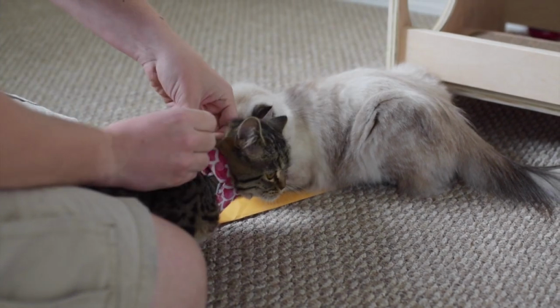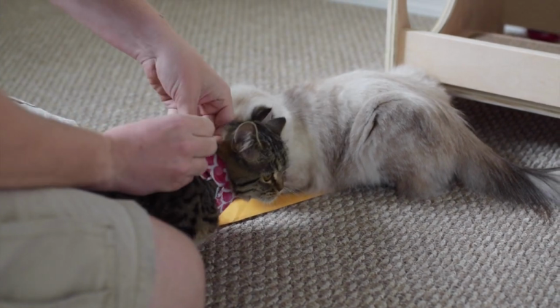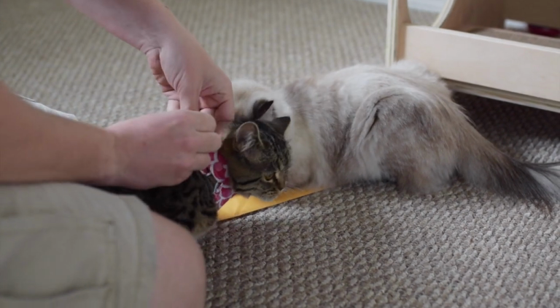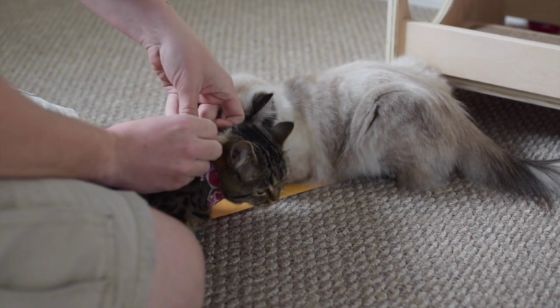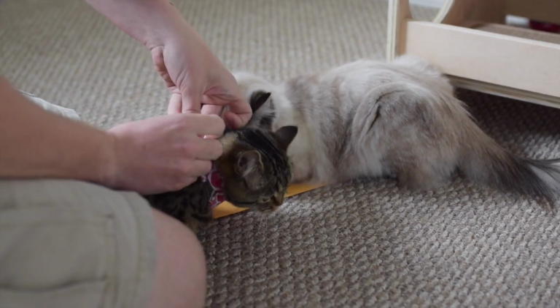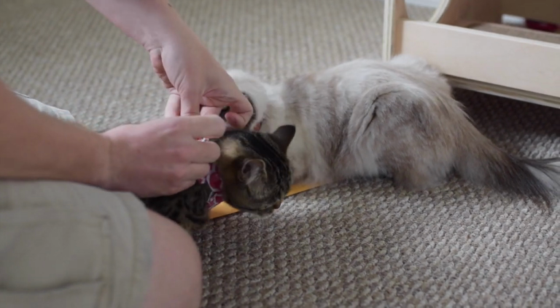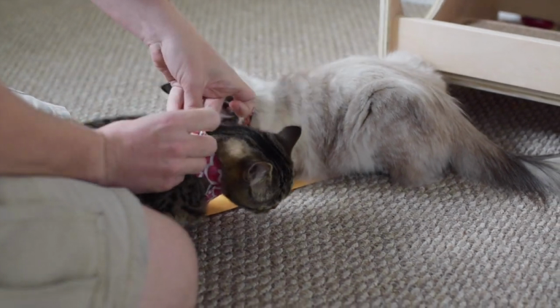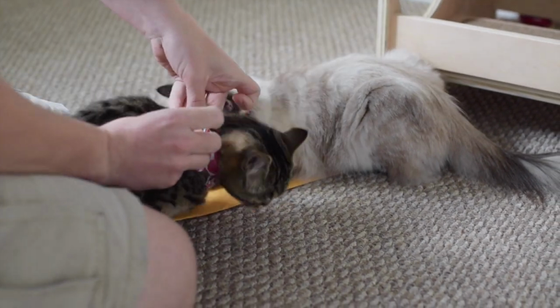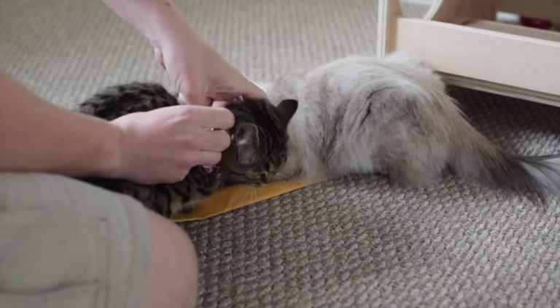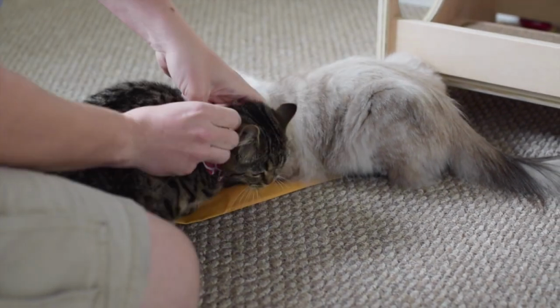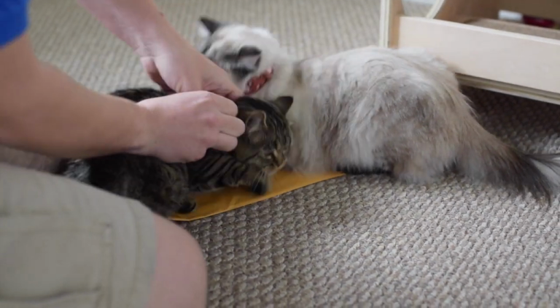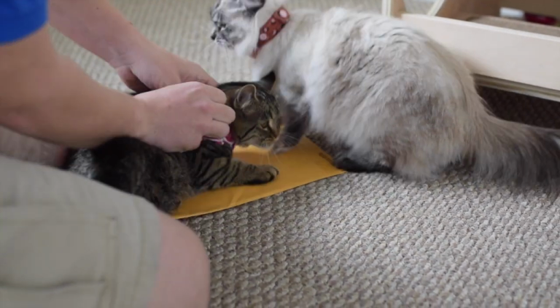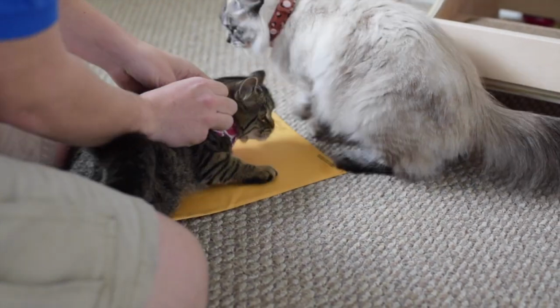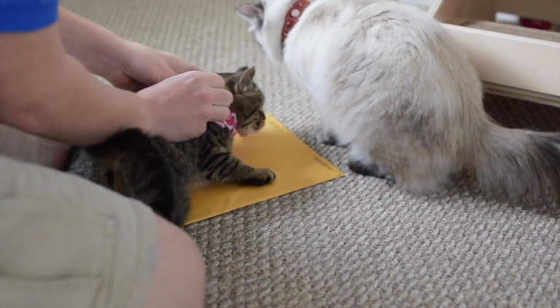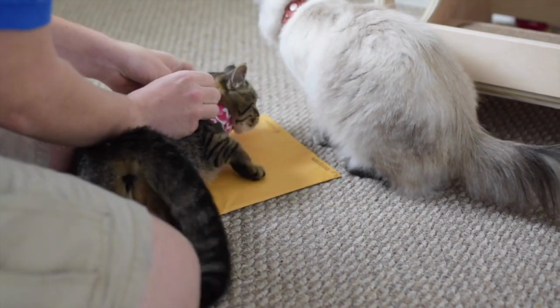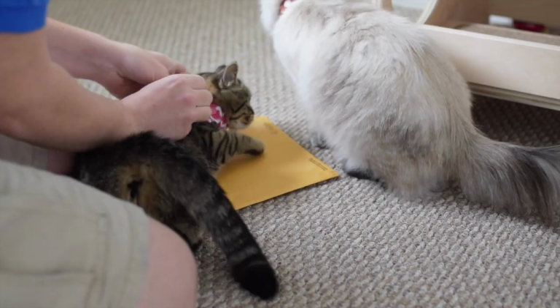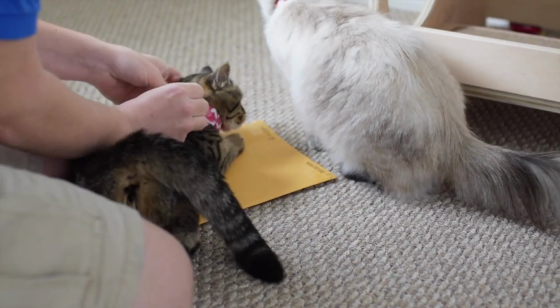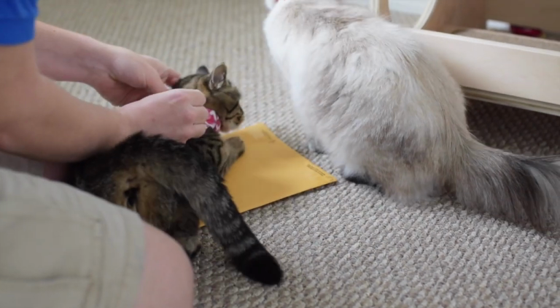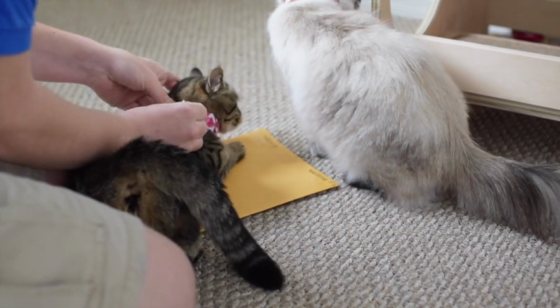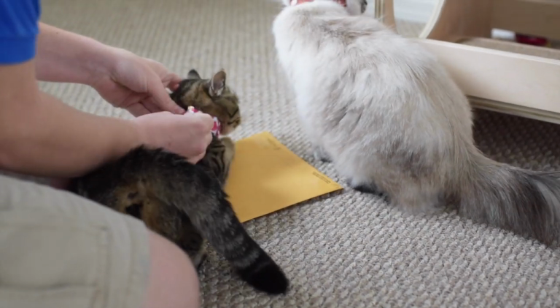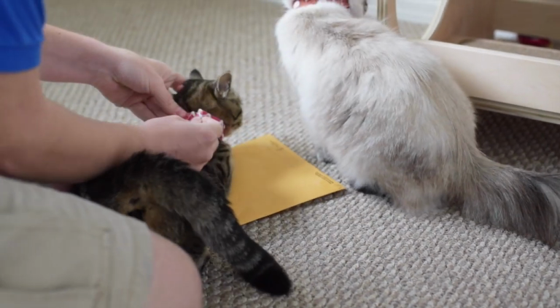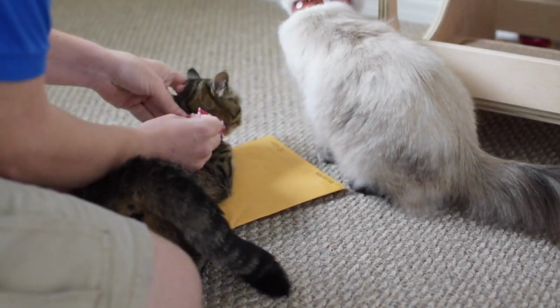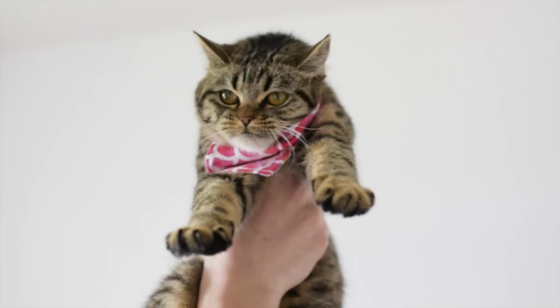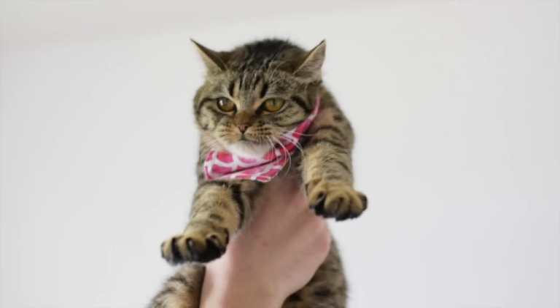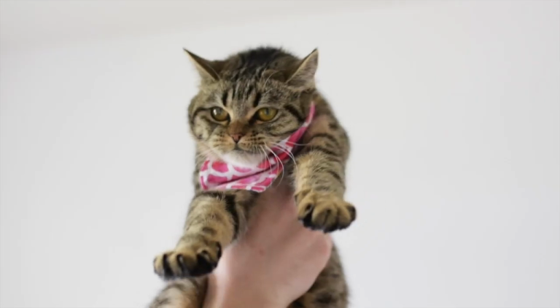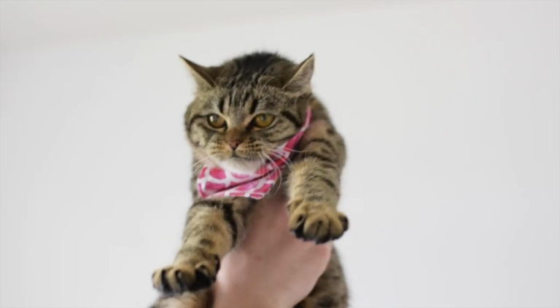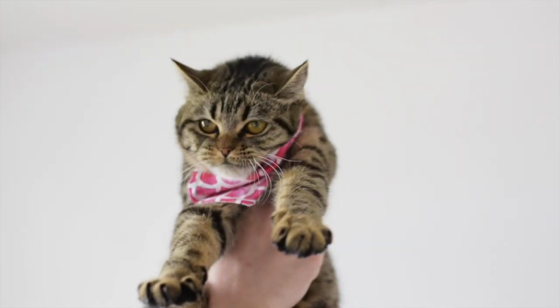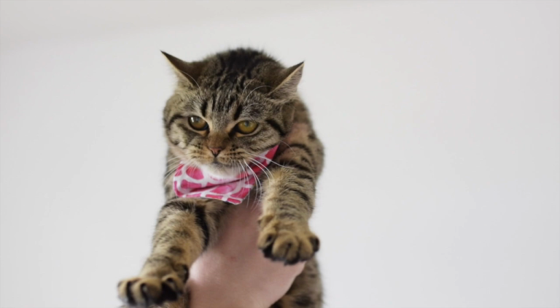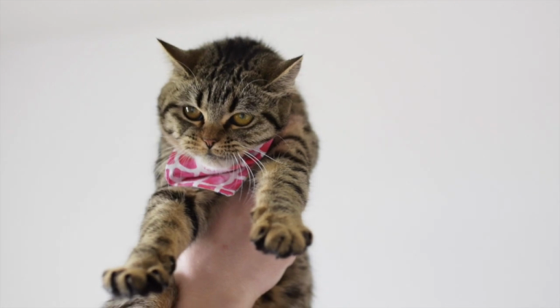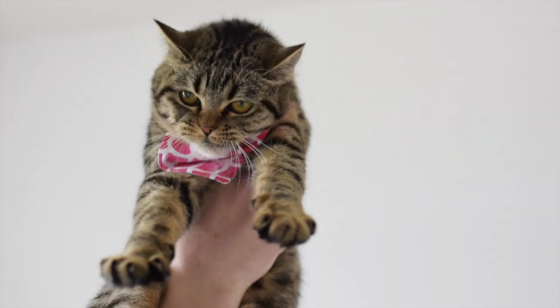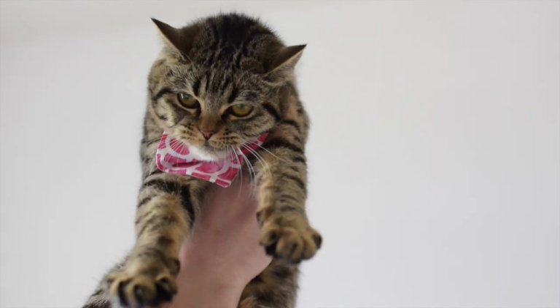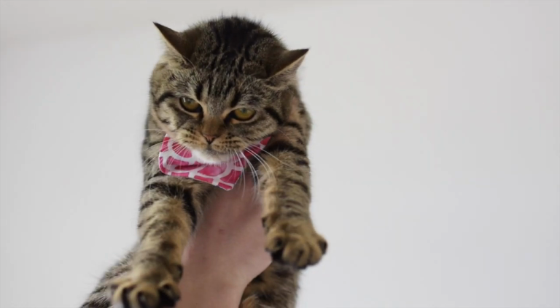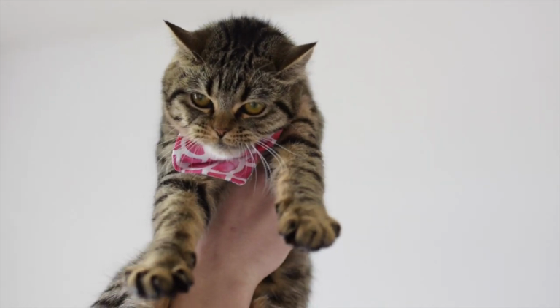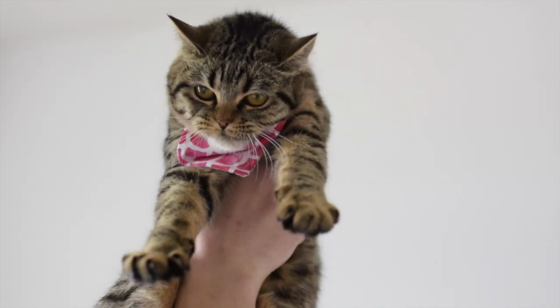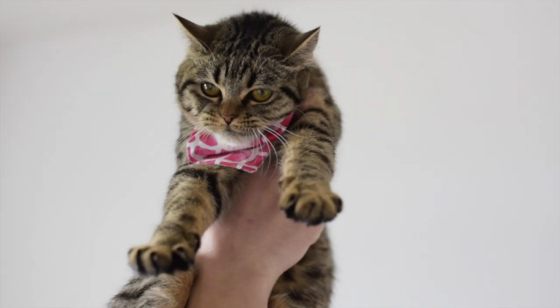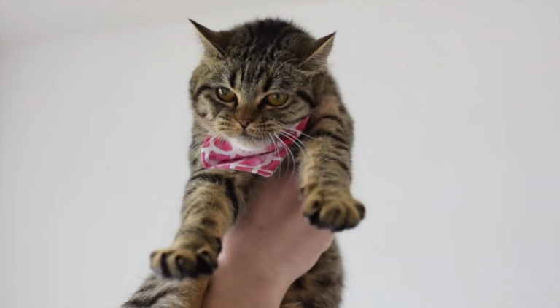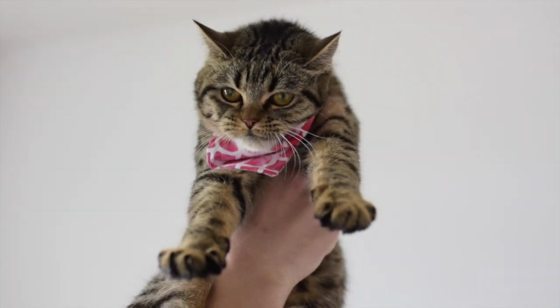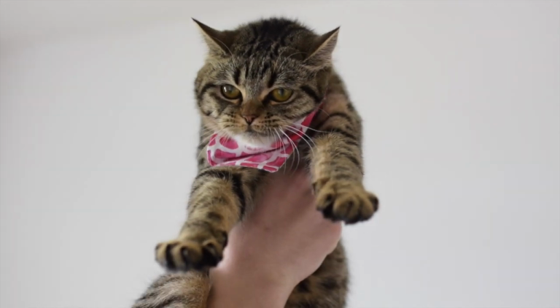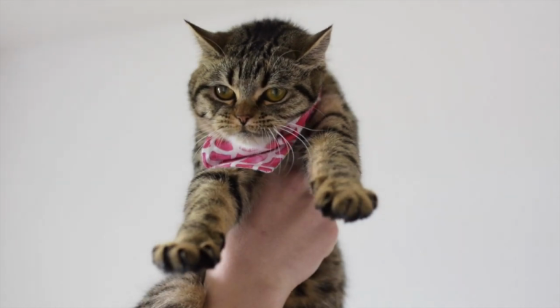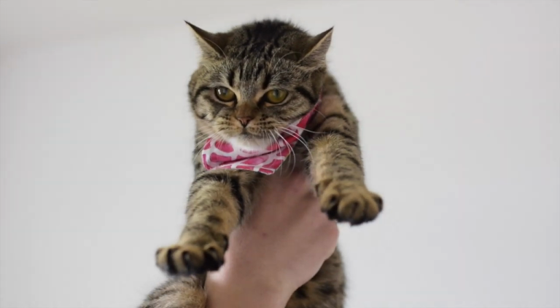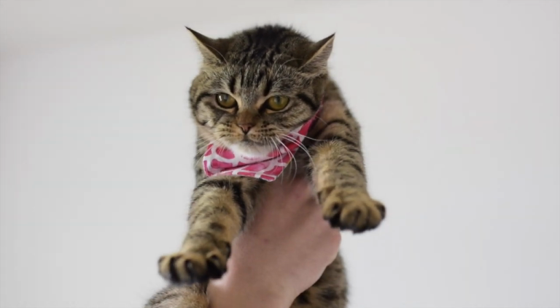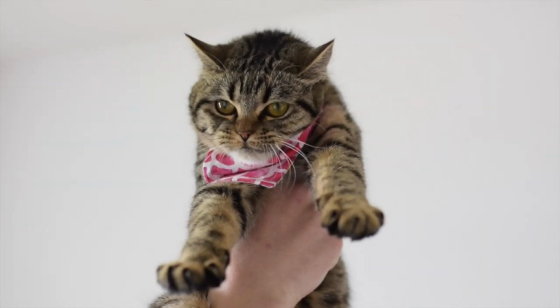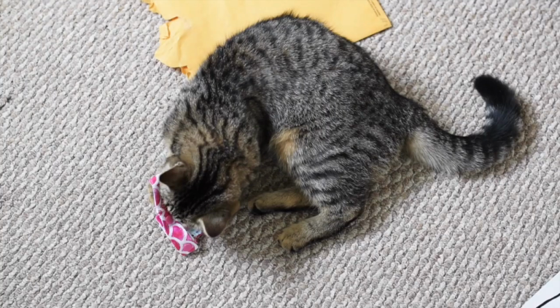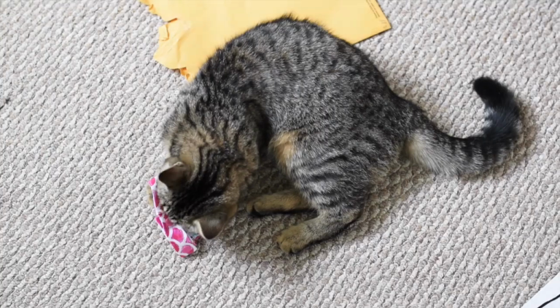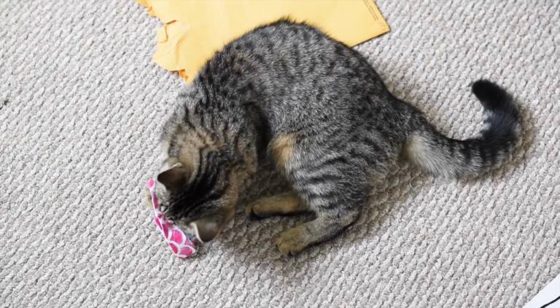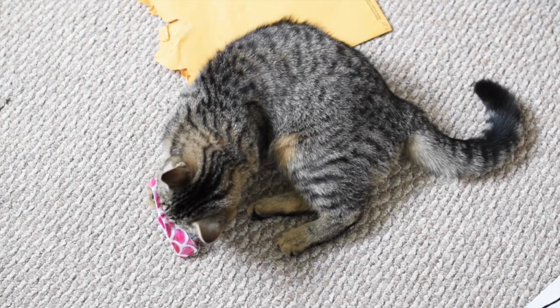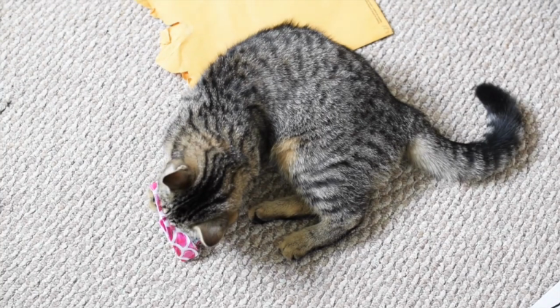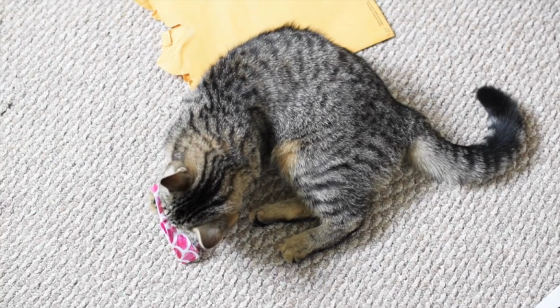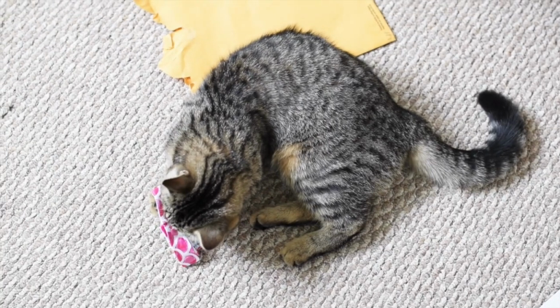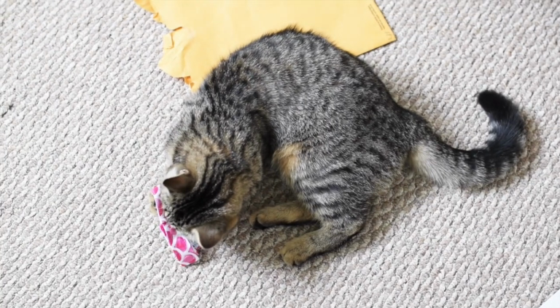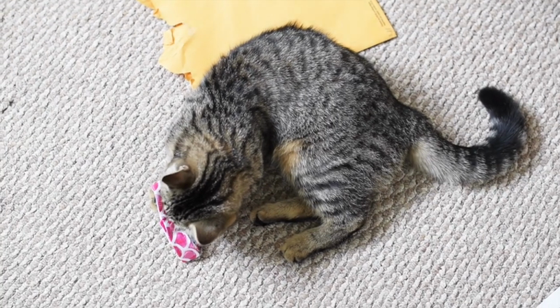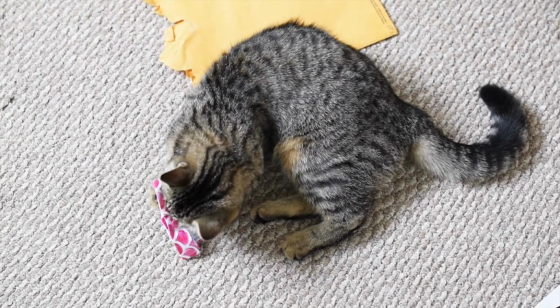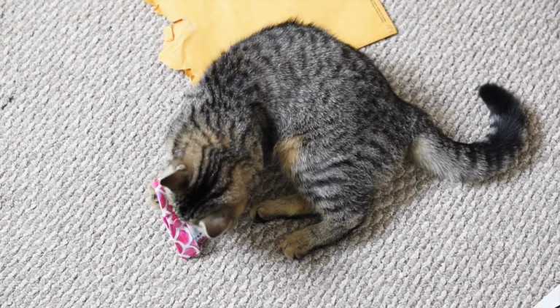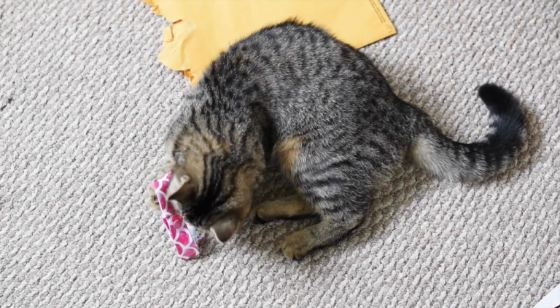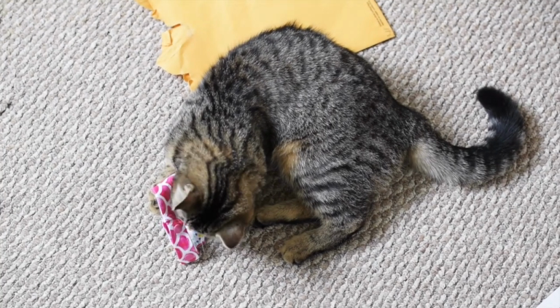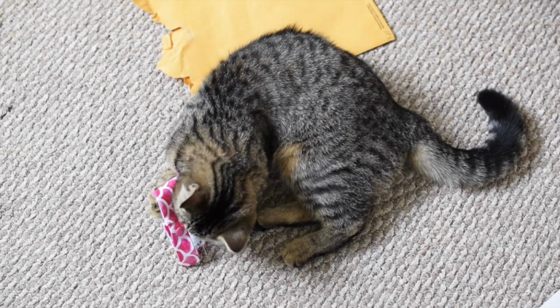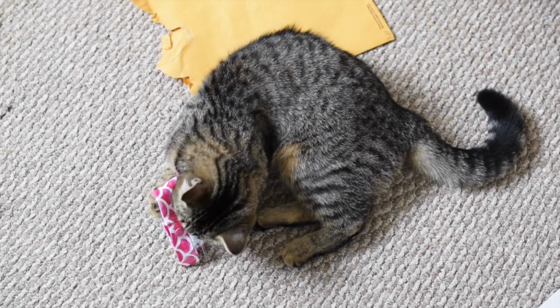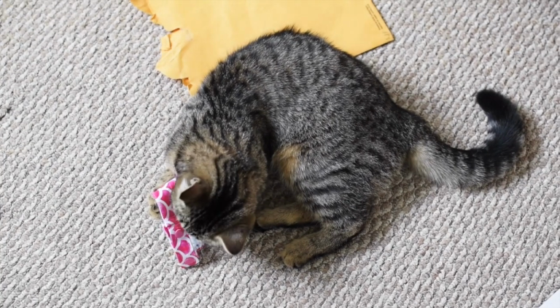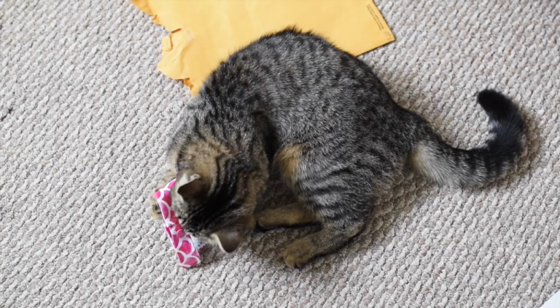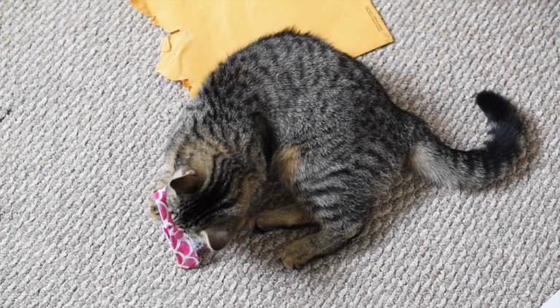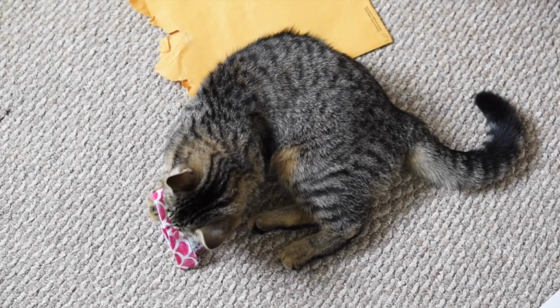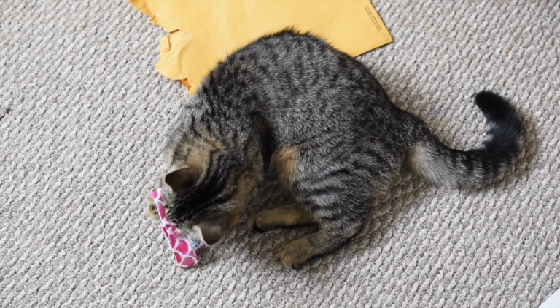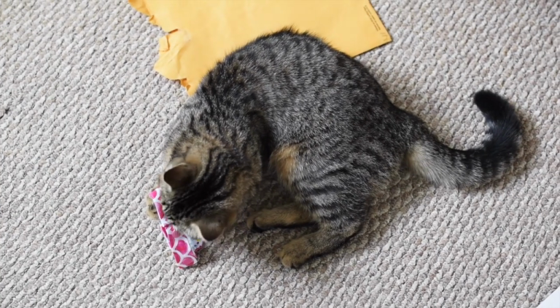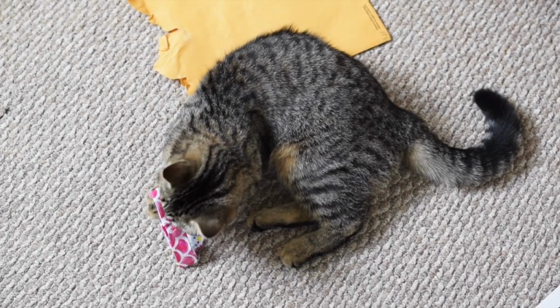Annie's like, it's okay. She got it off. Now she's going to eat it.